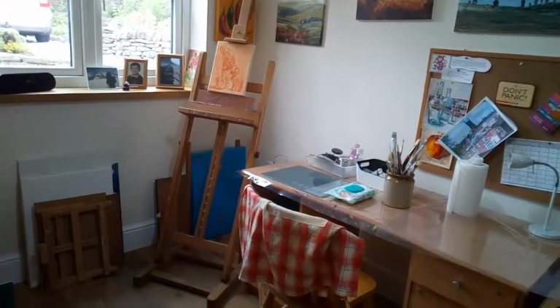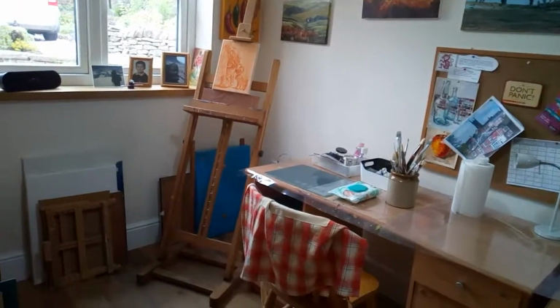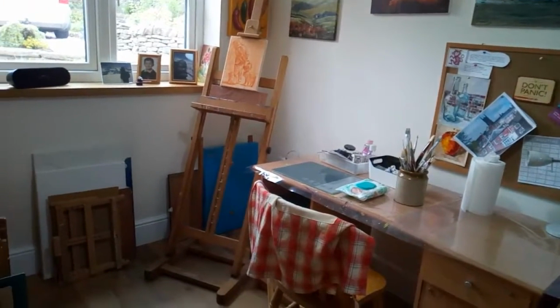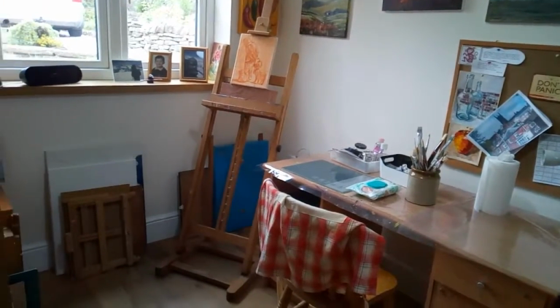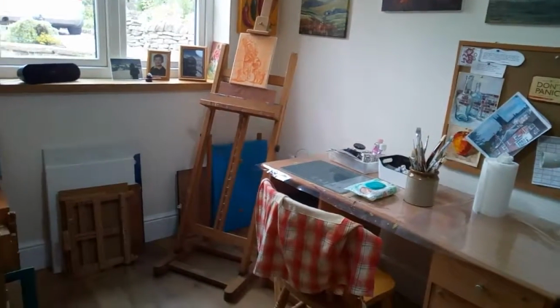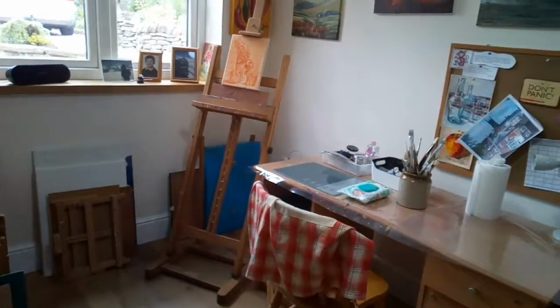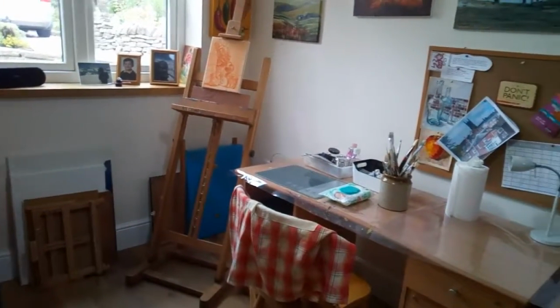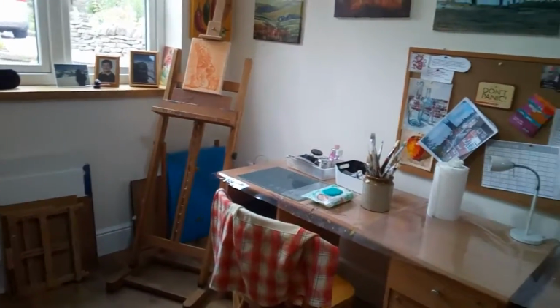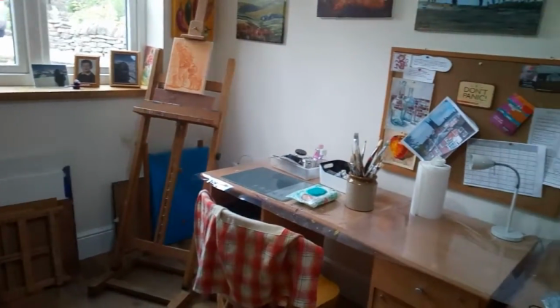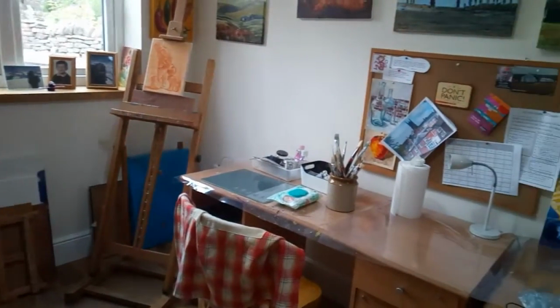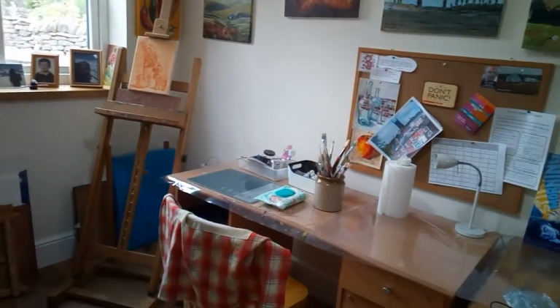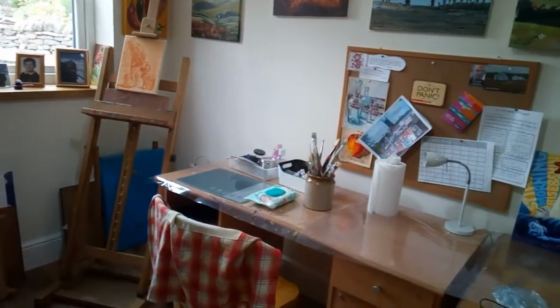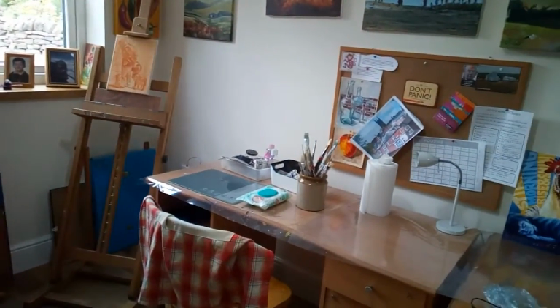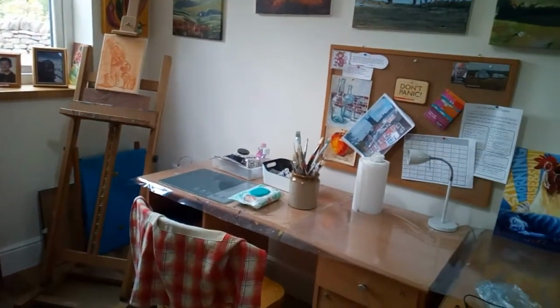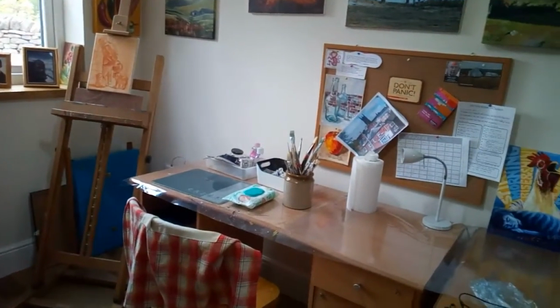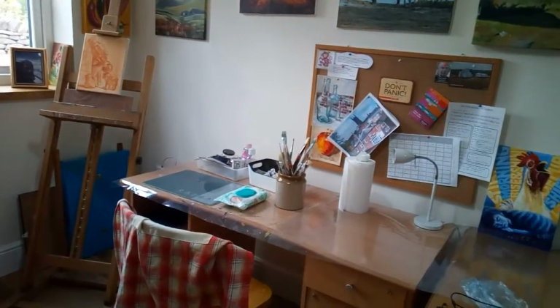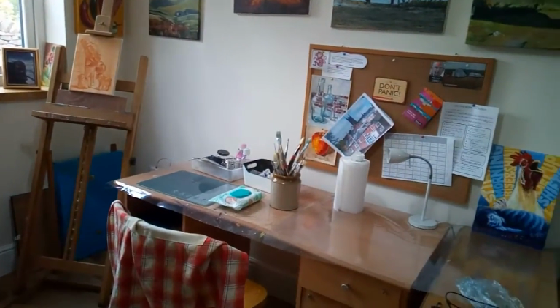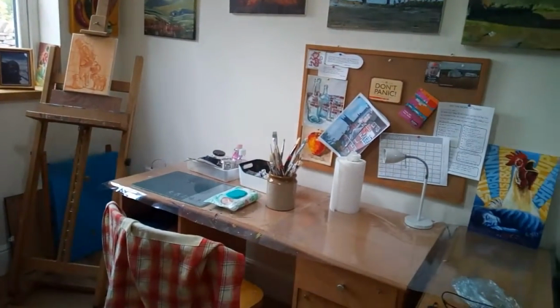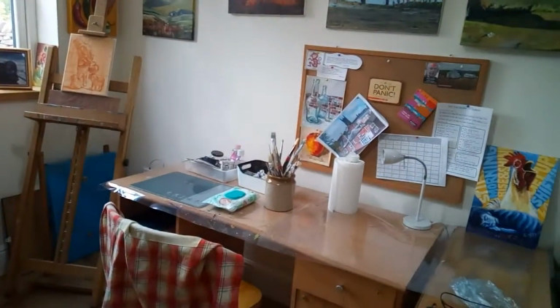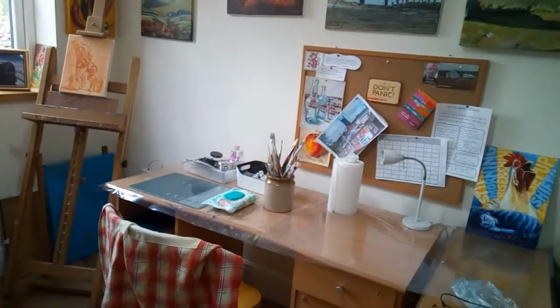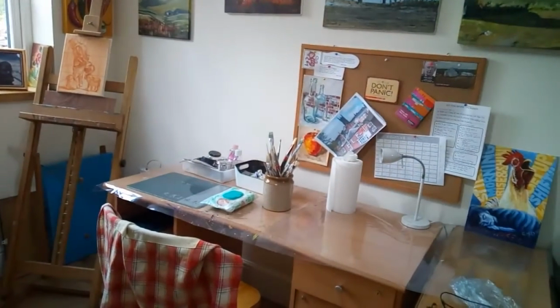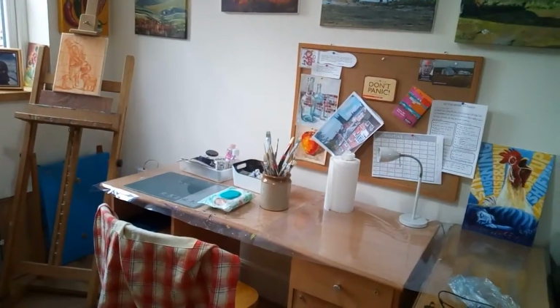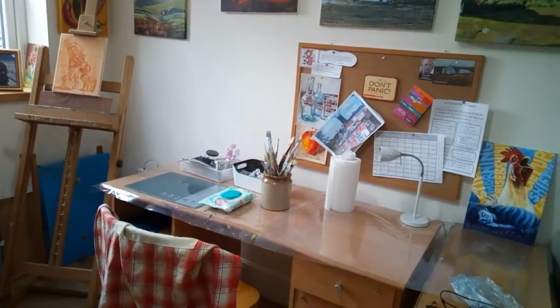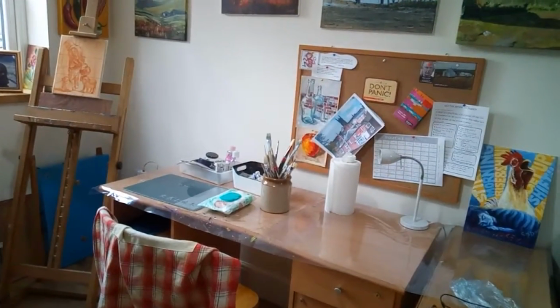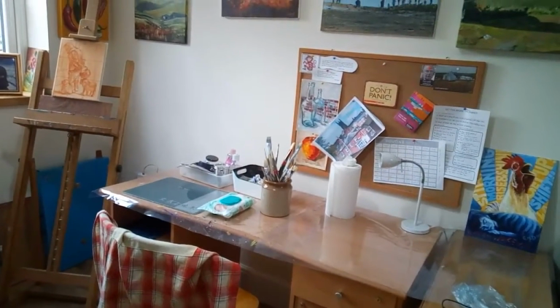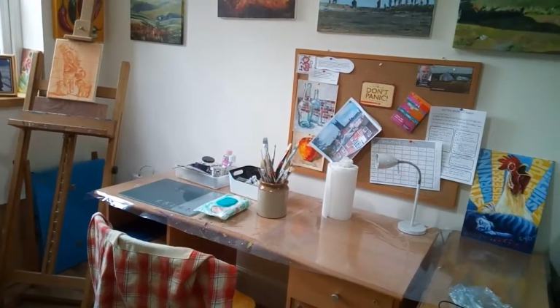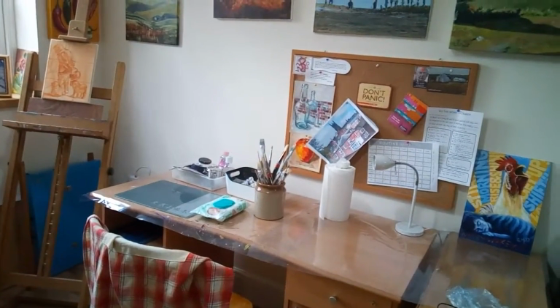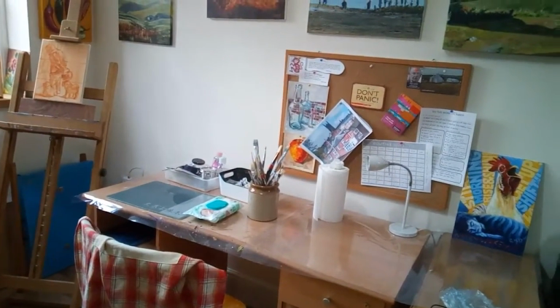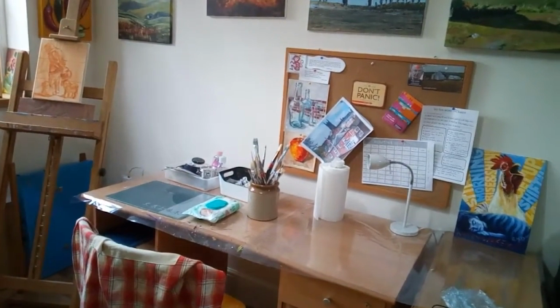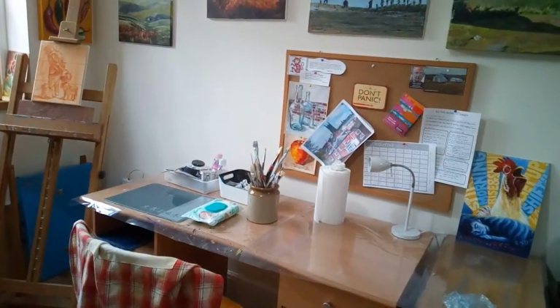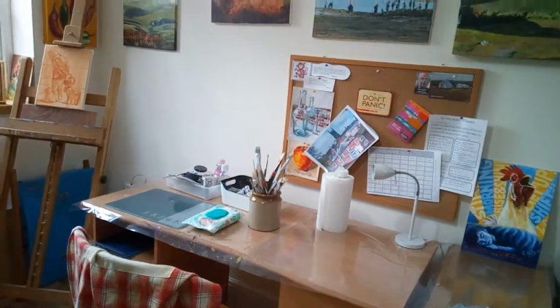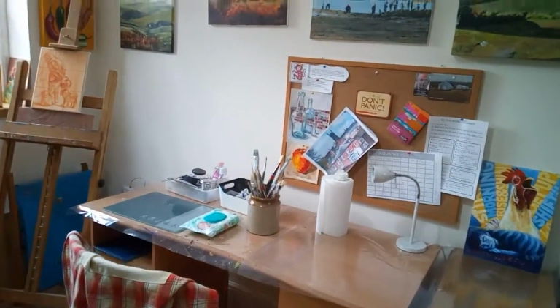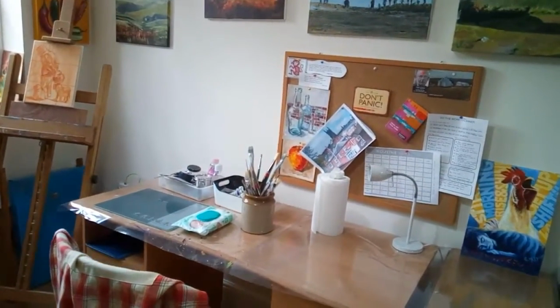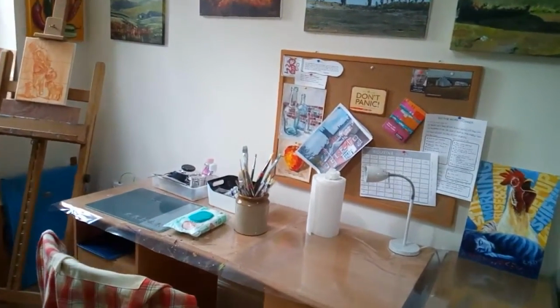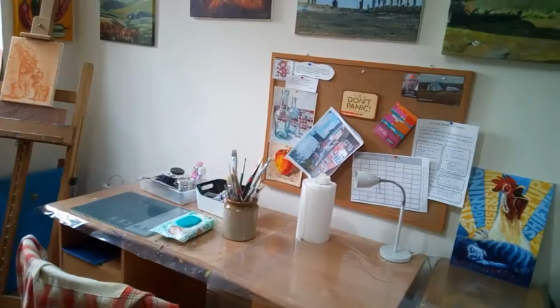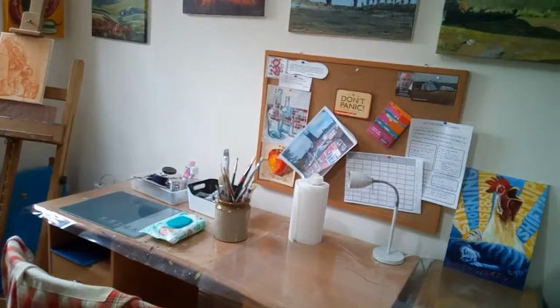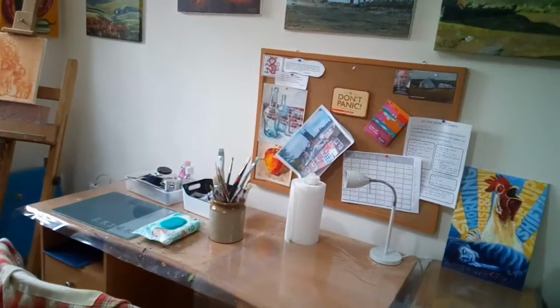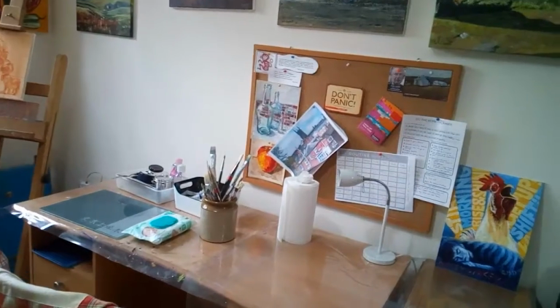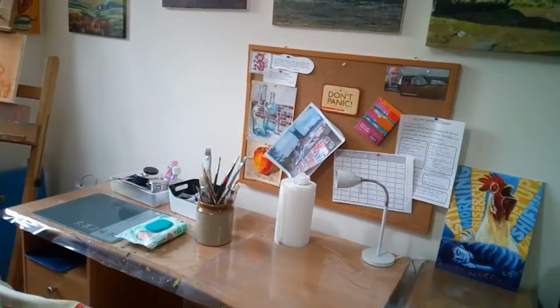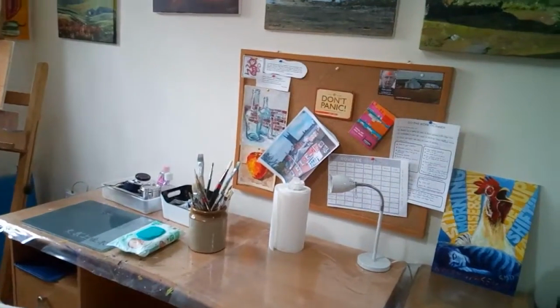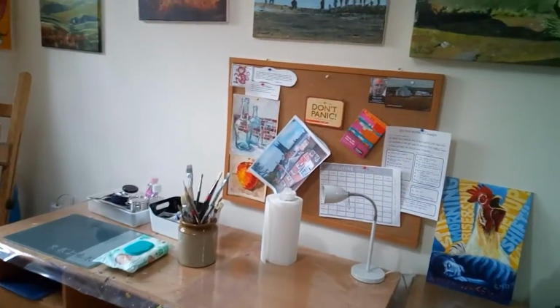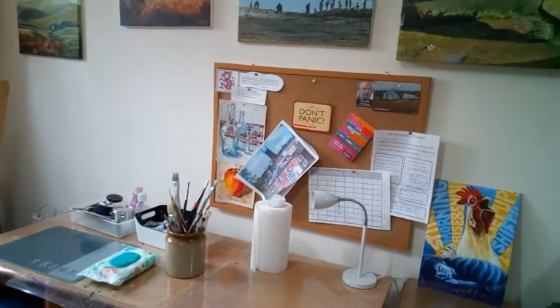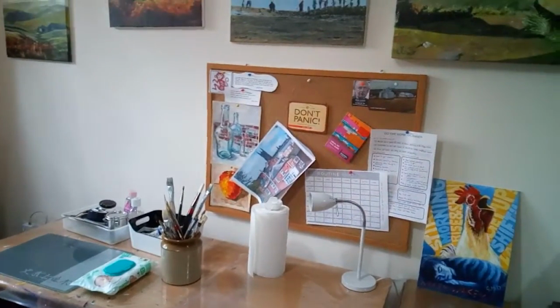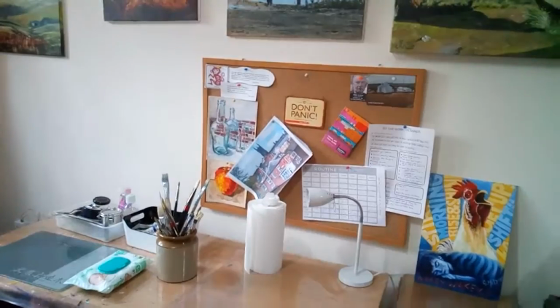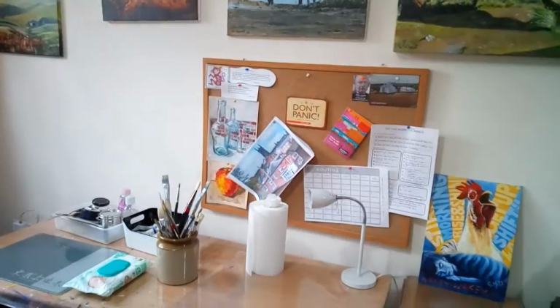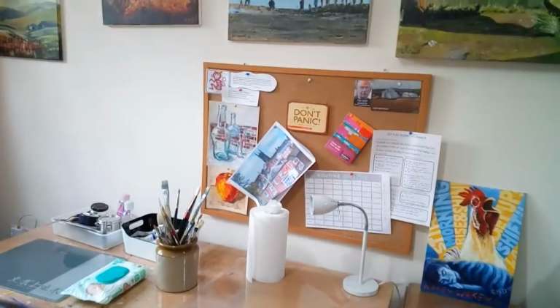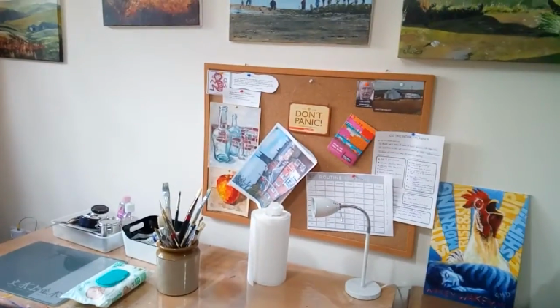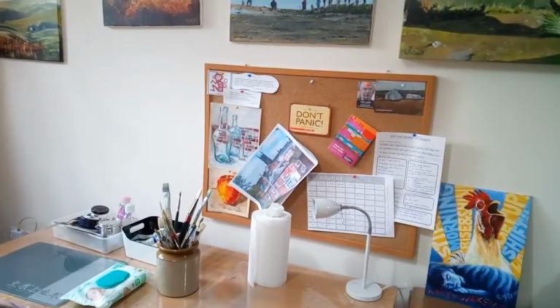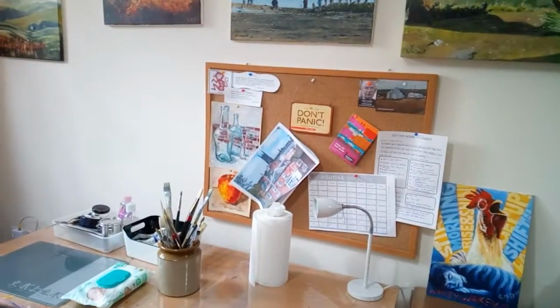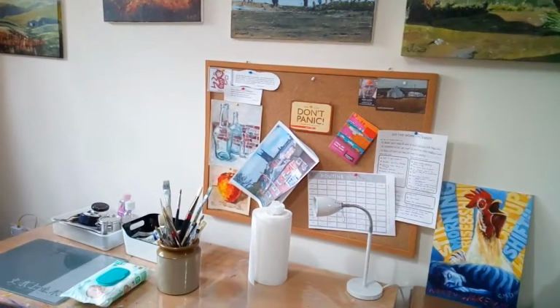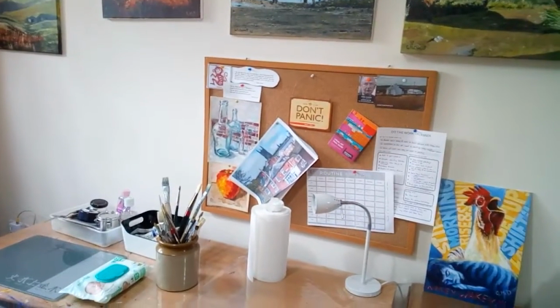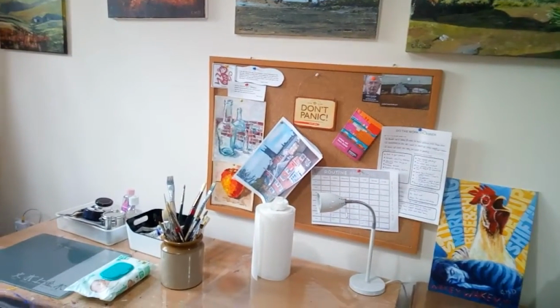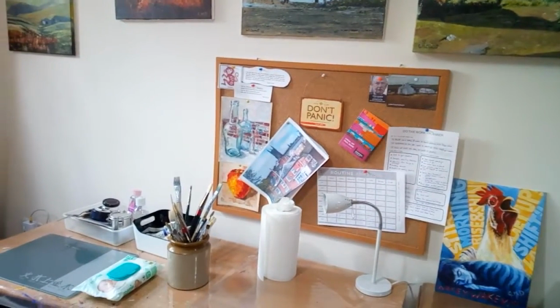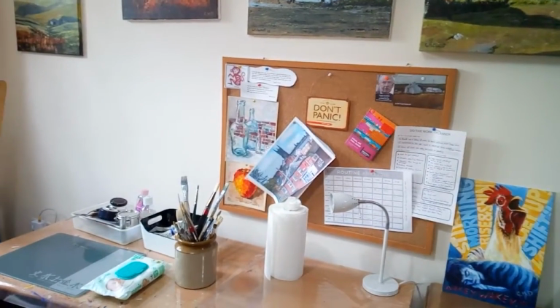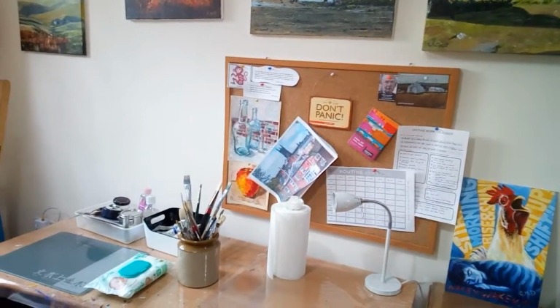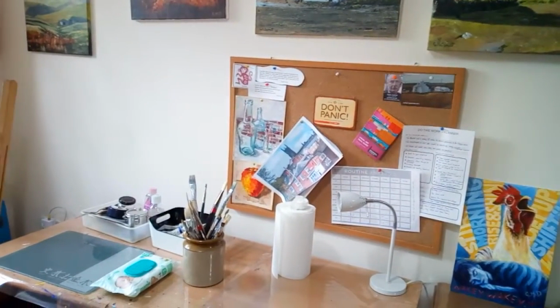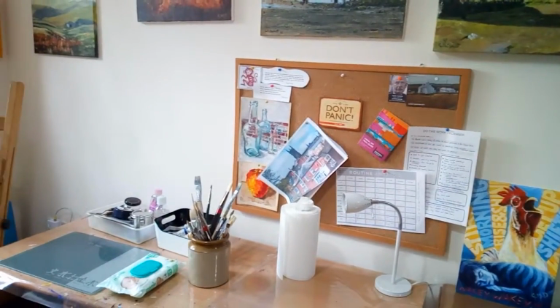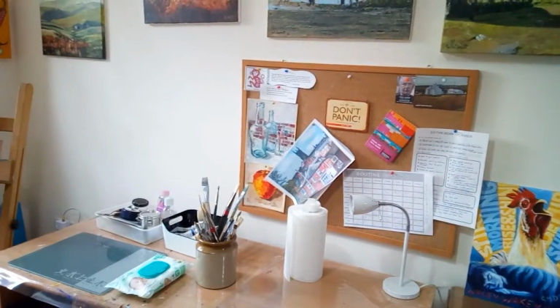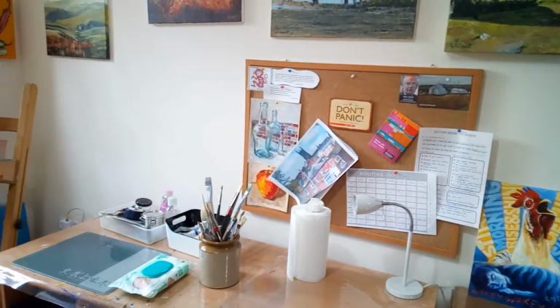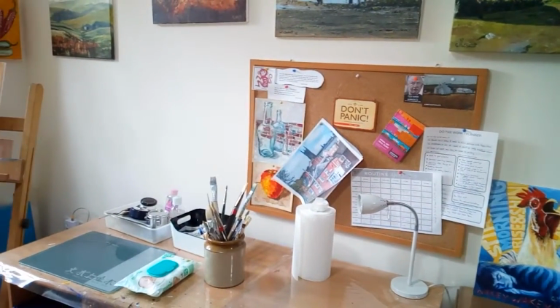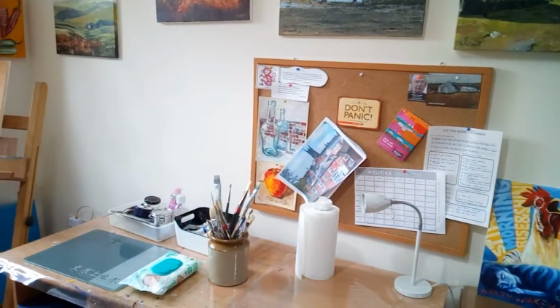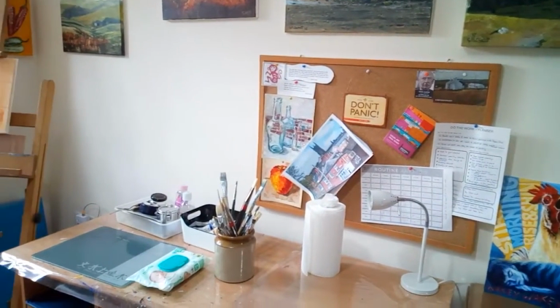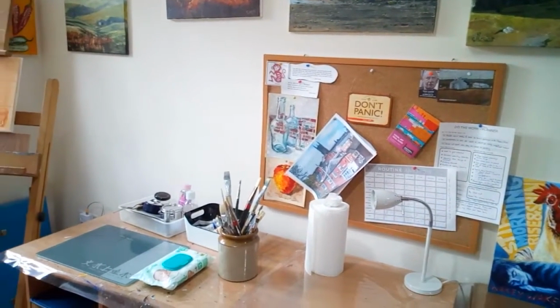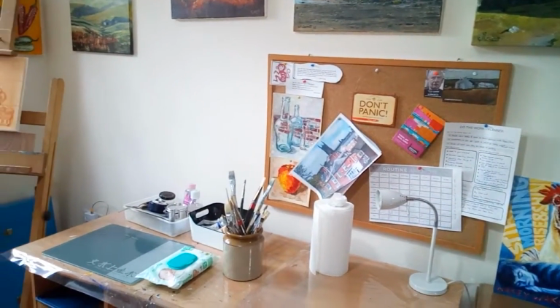Welcome to my studio. I have managed to rearrange a few things in here recently. It's looking a lot tidier.